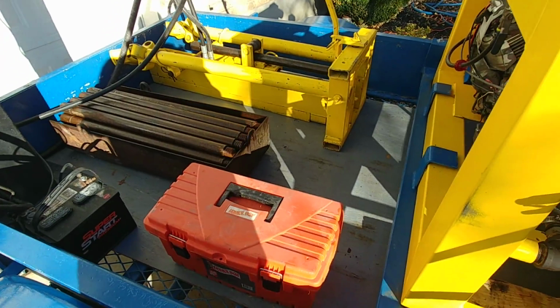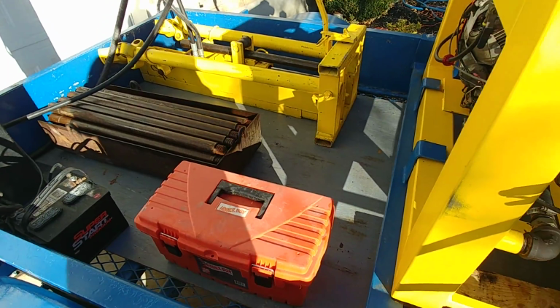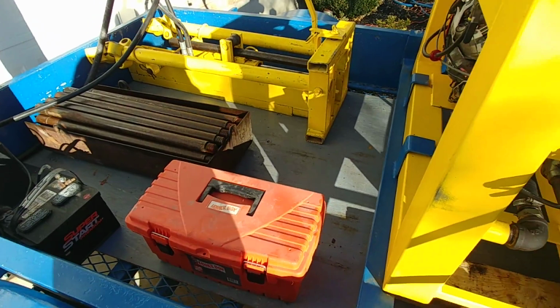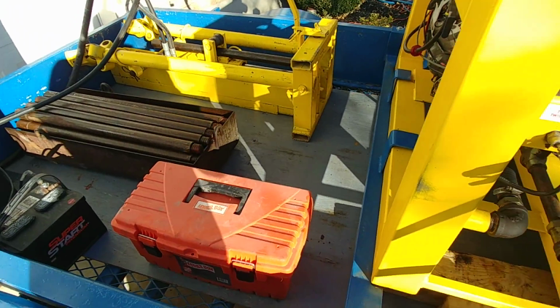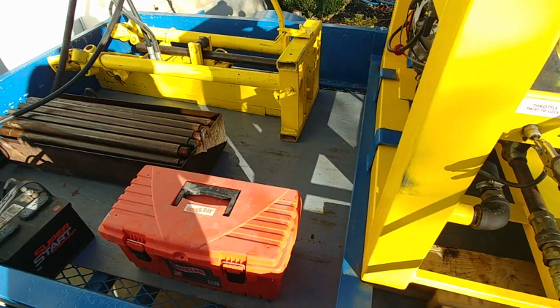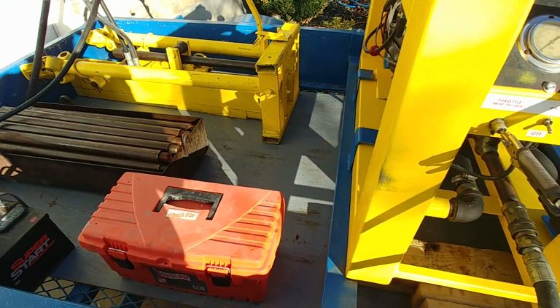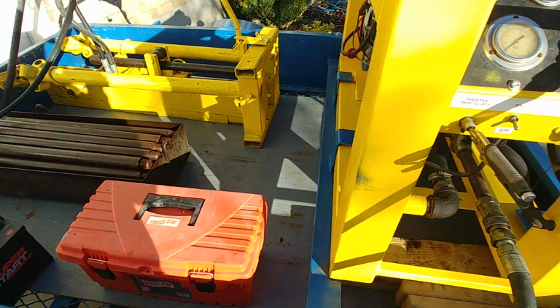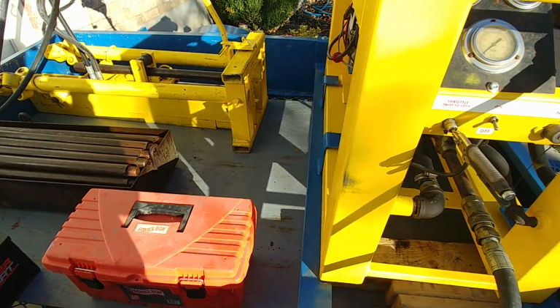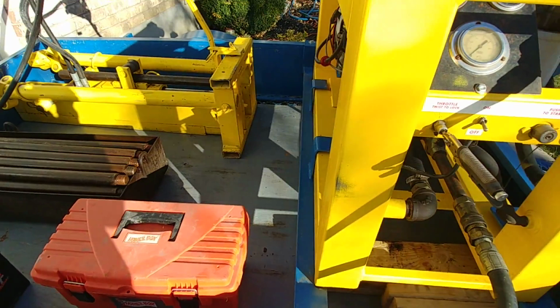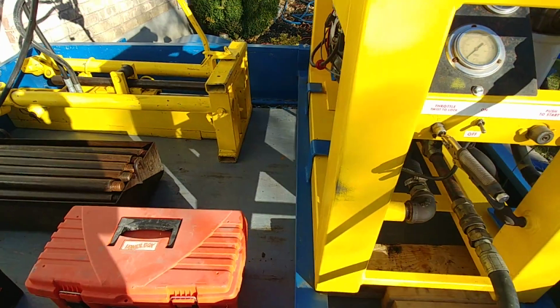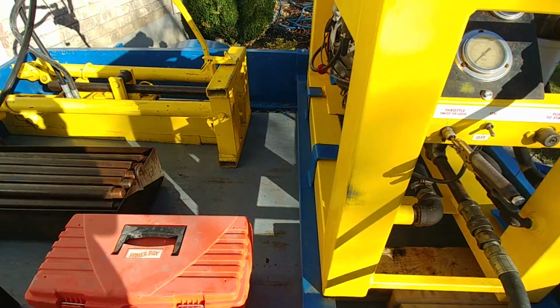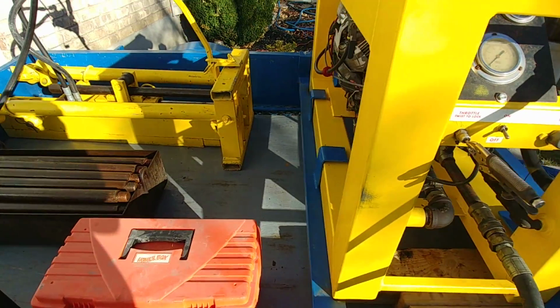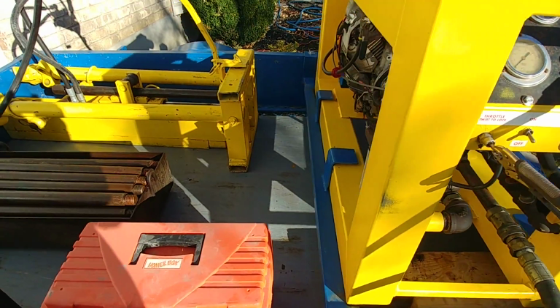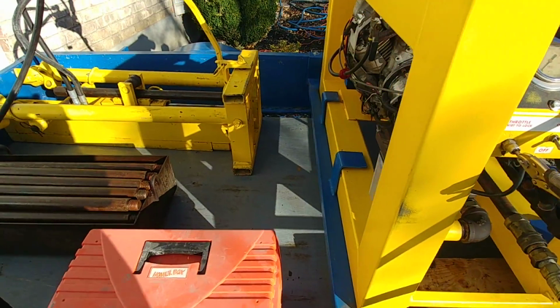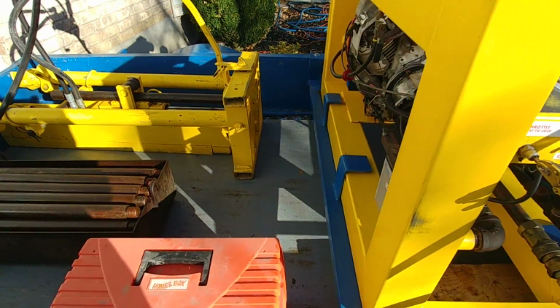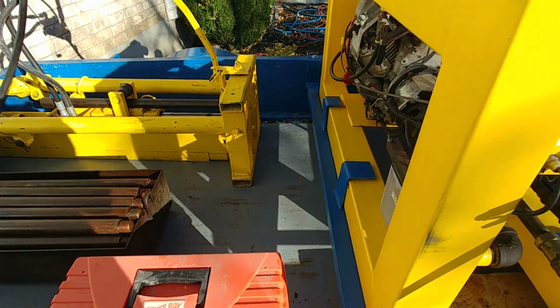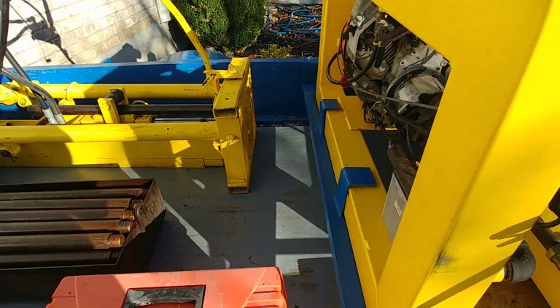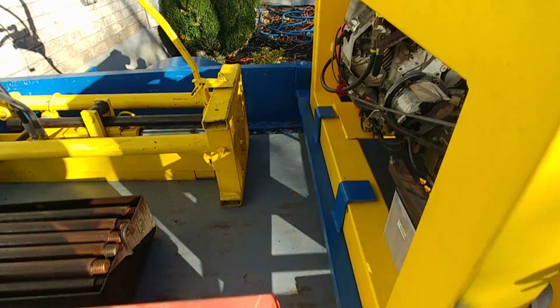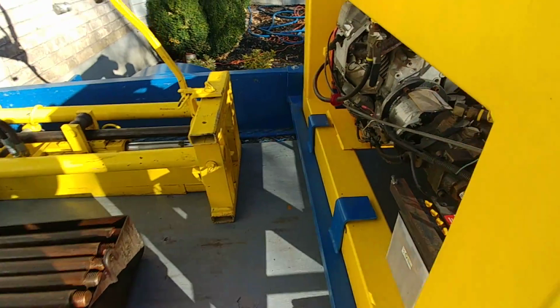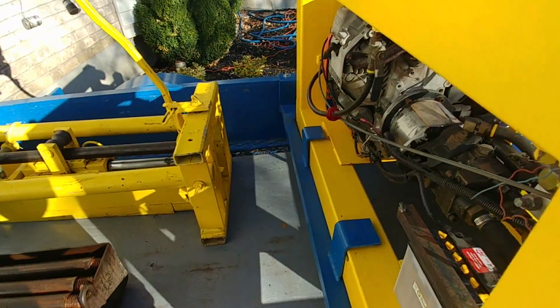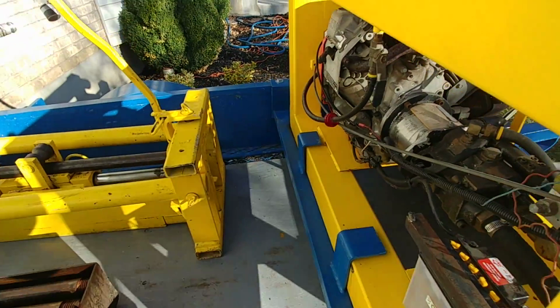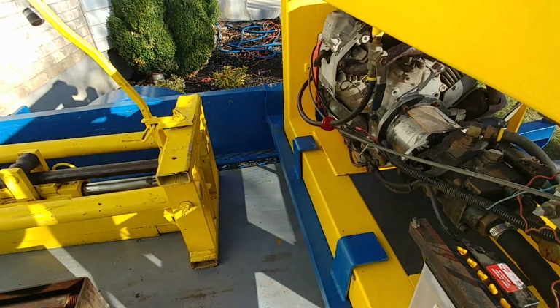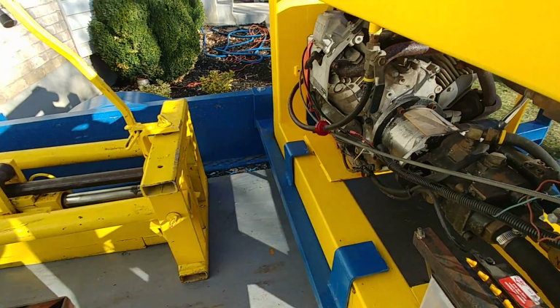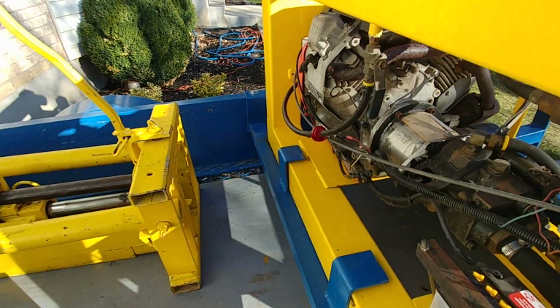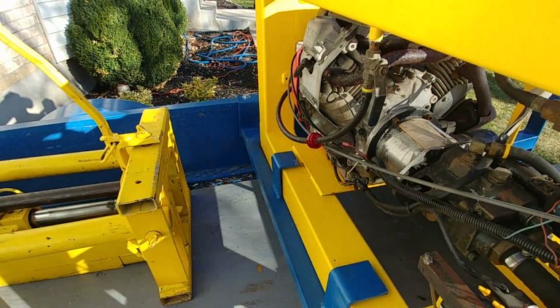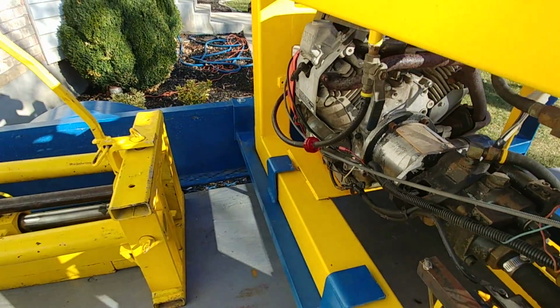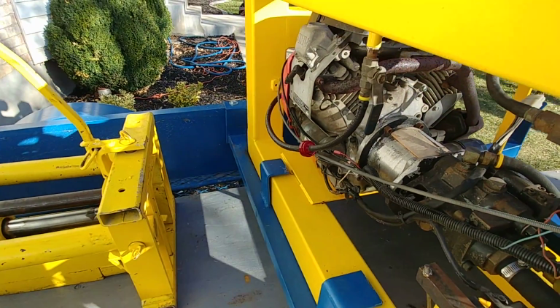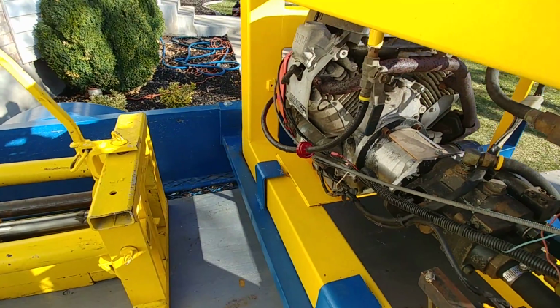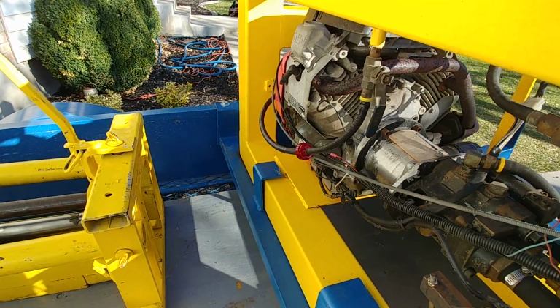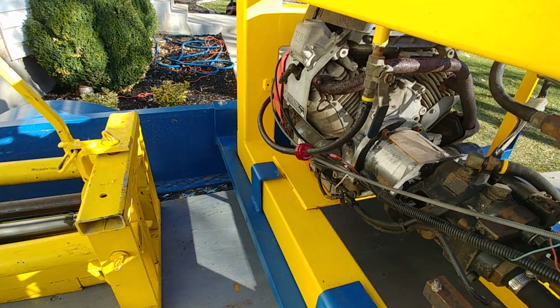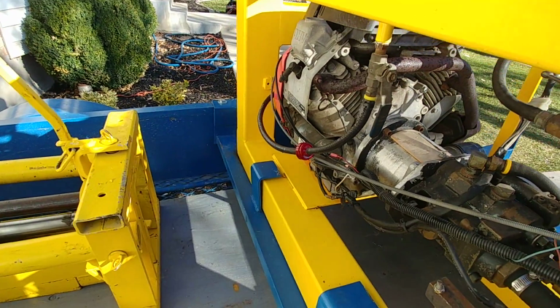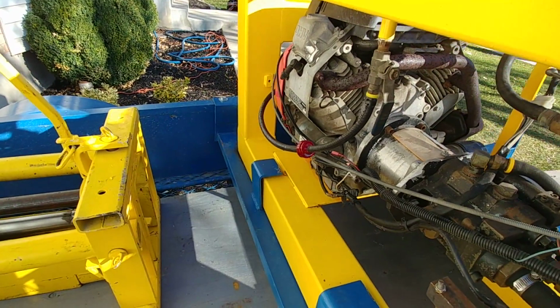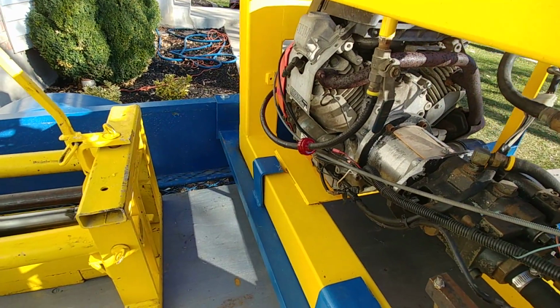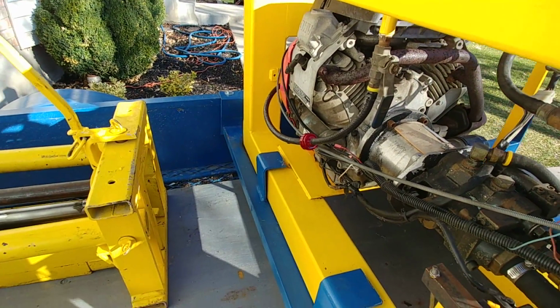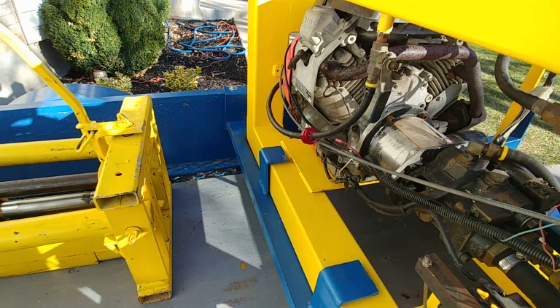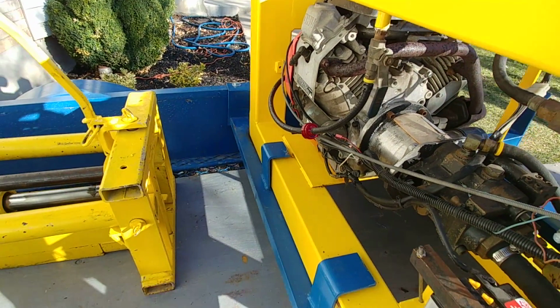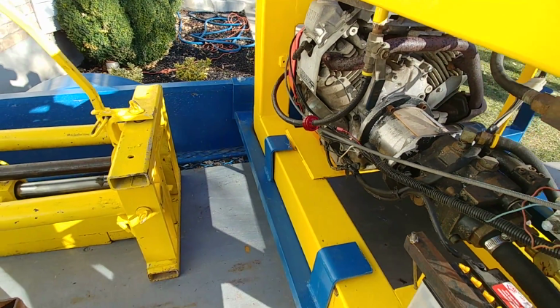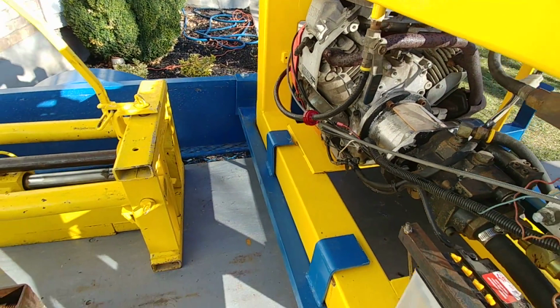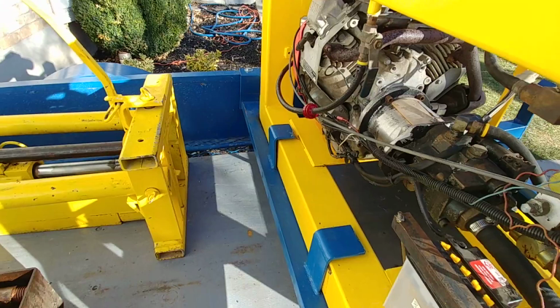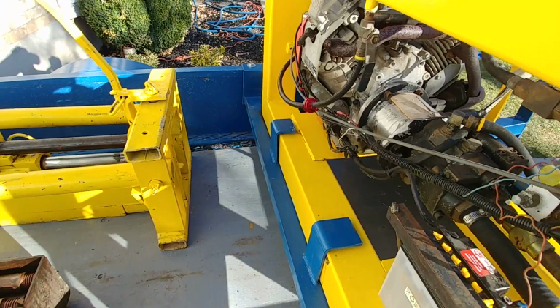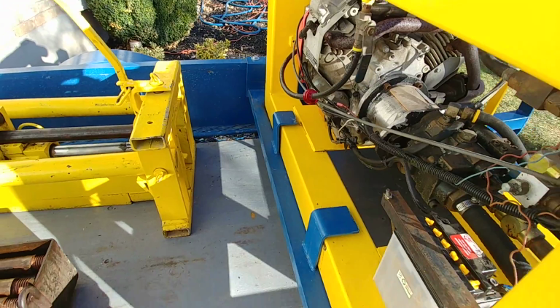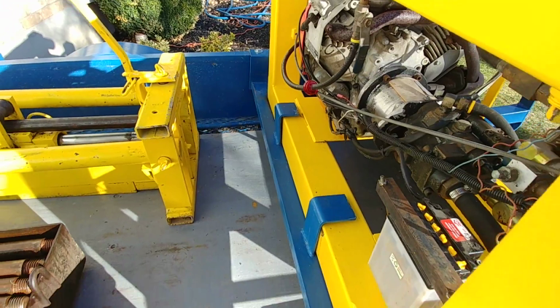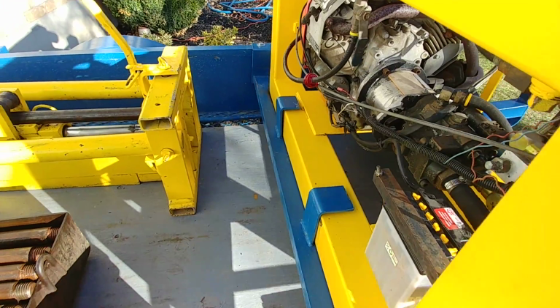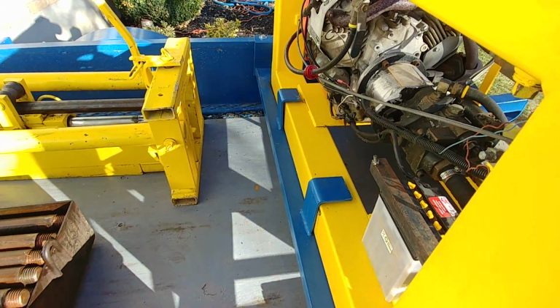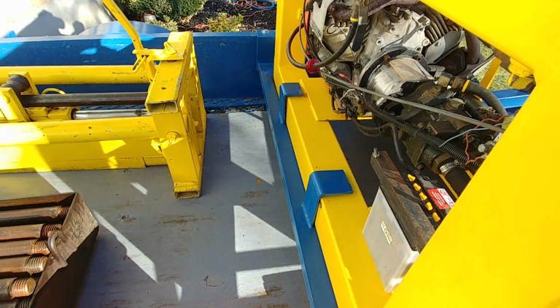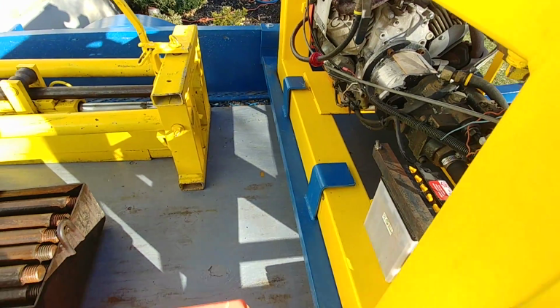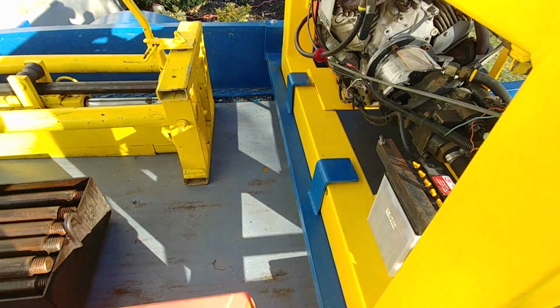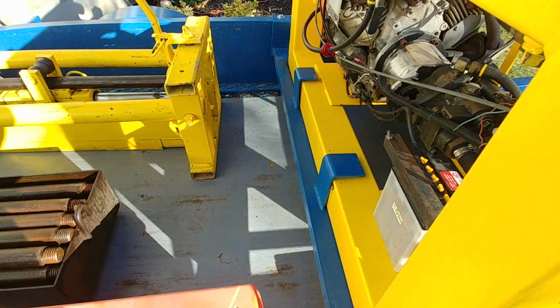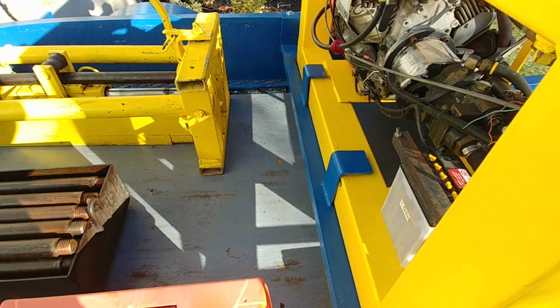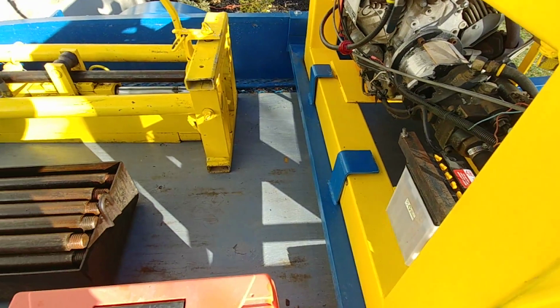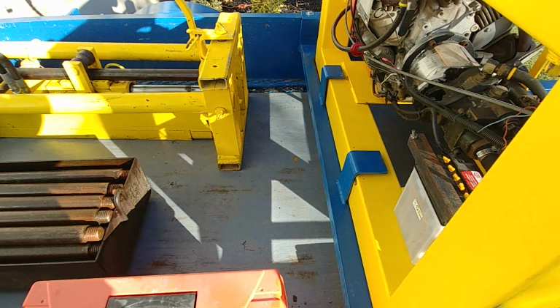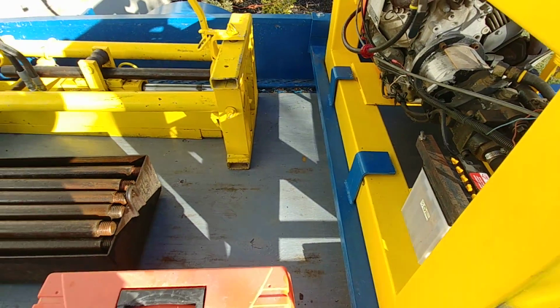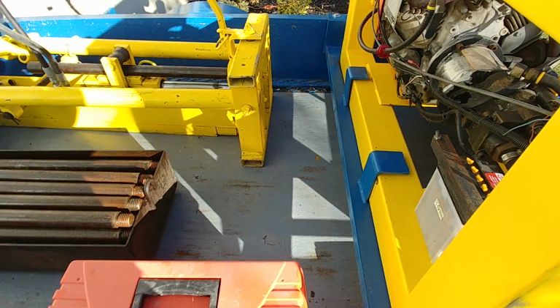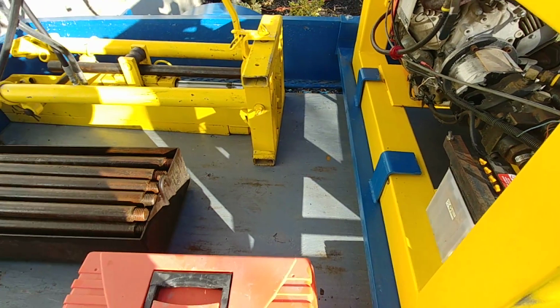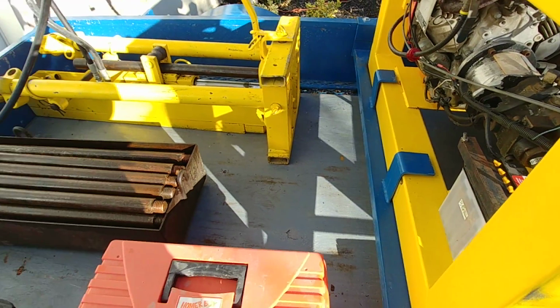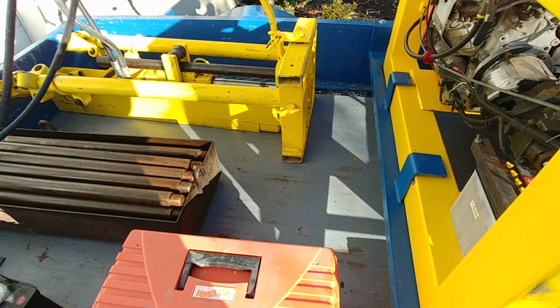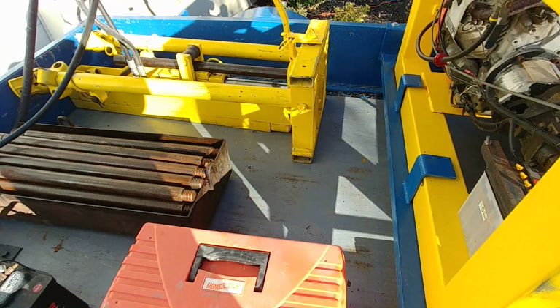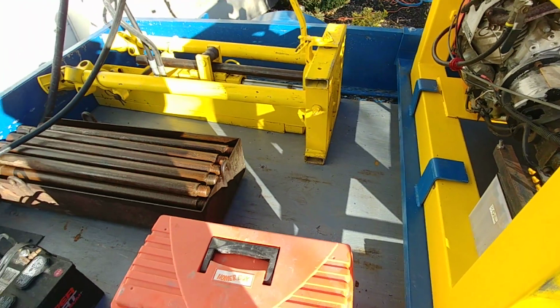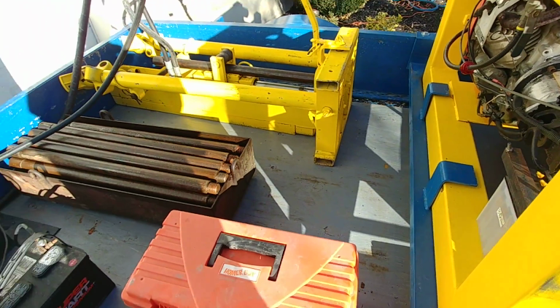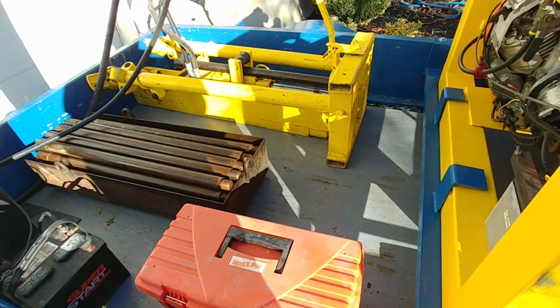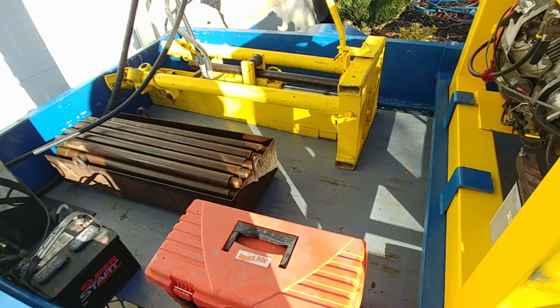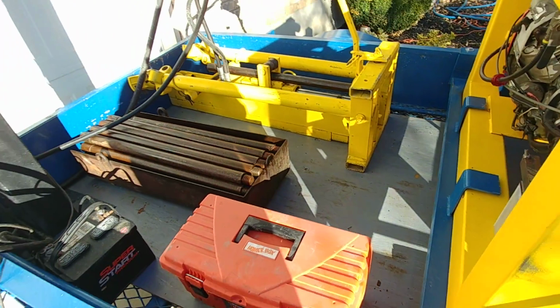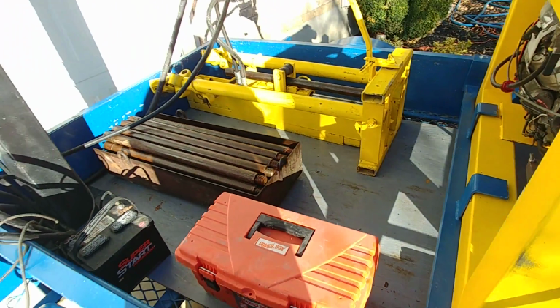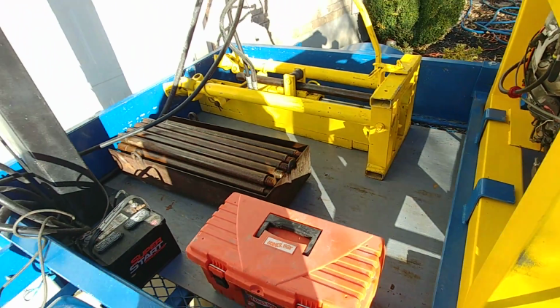So here you have it. It has a new fuel line, new filter, and it works very, very good.